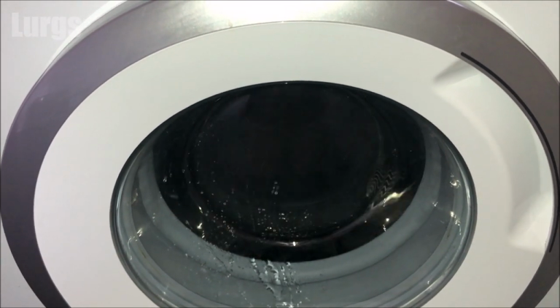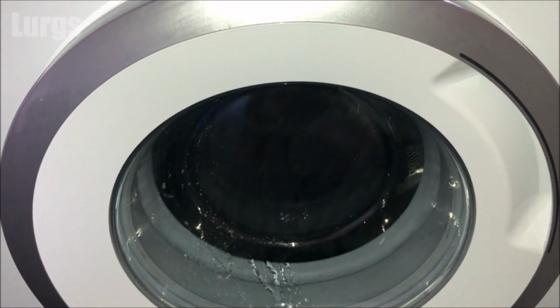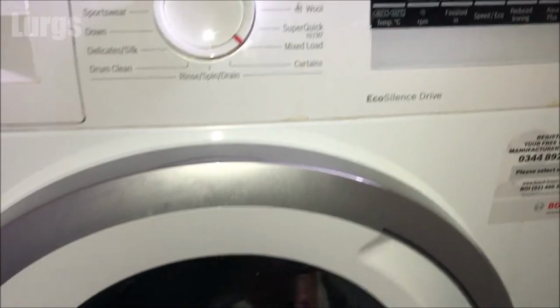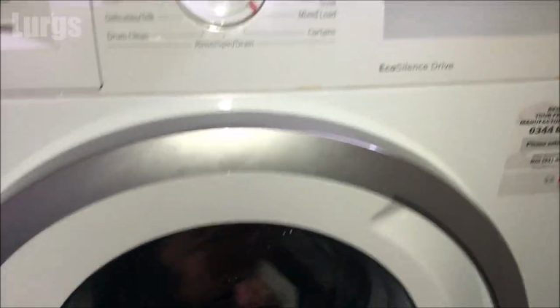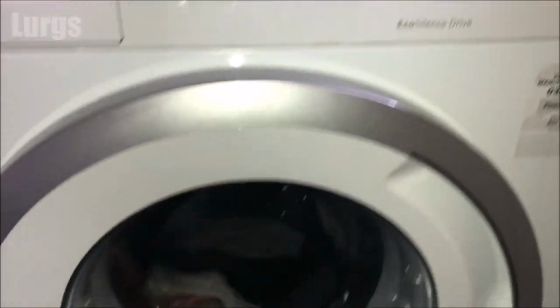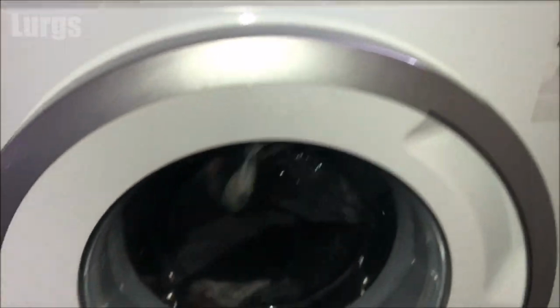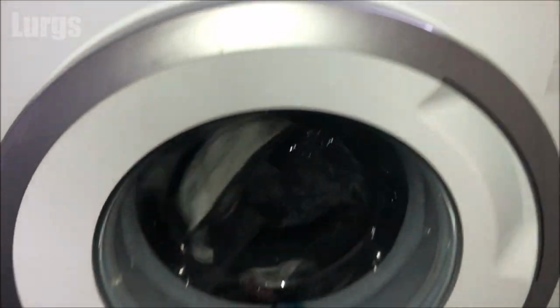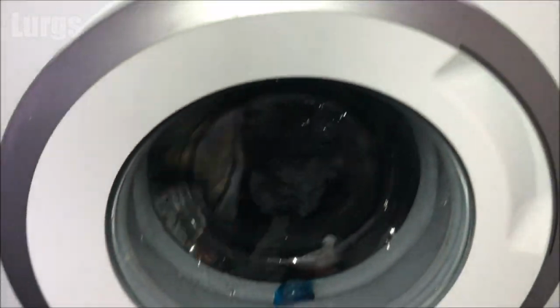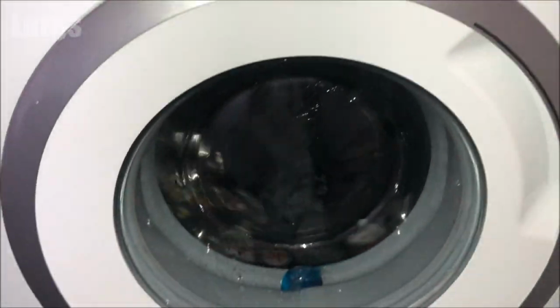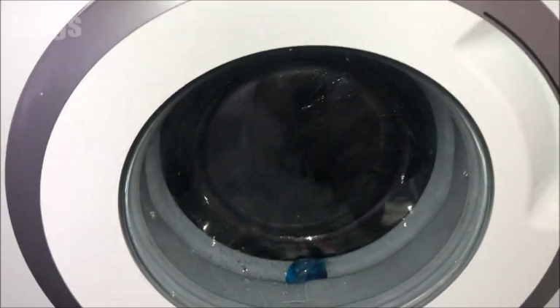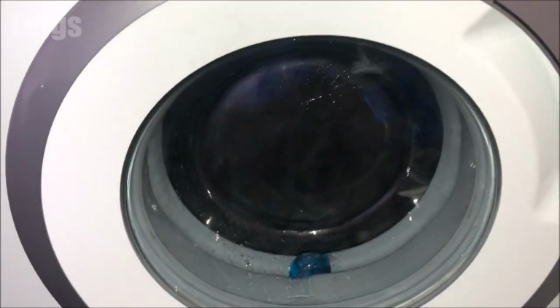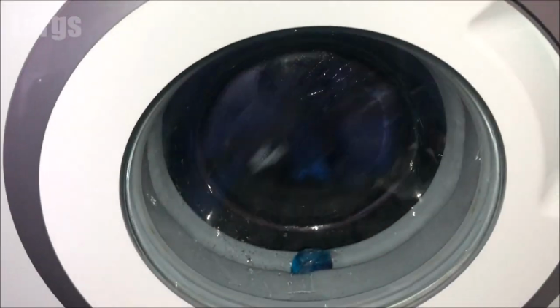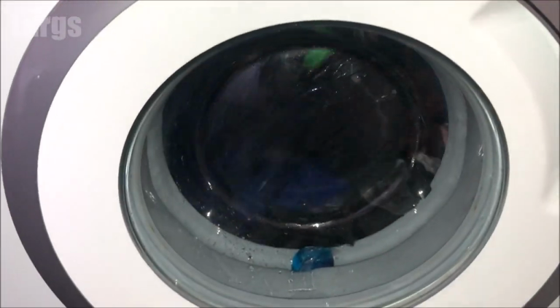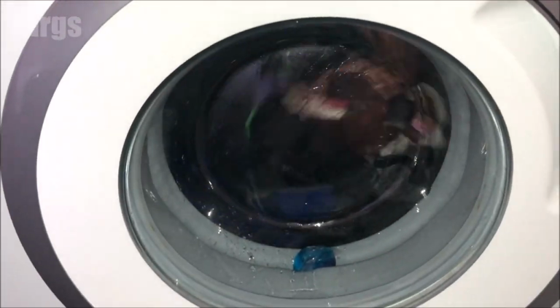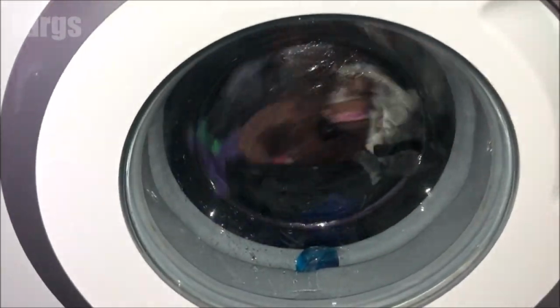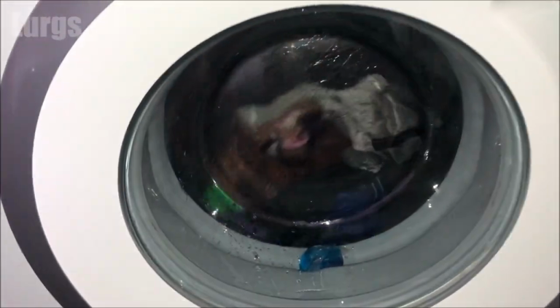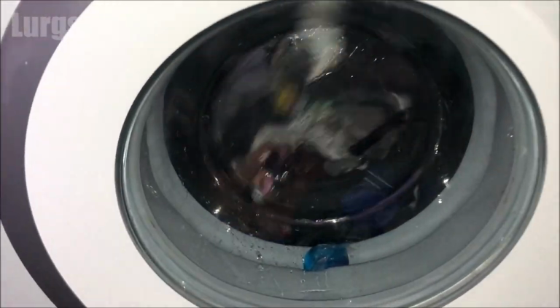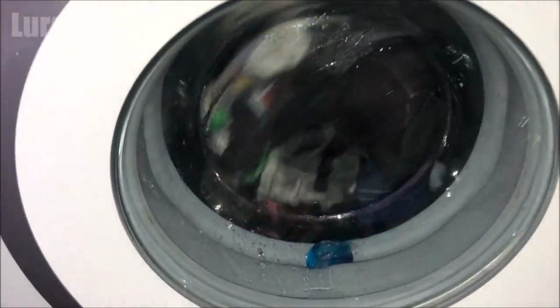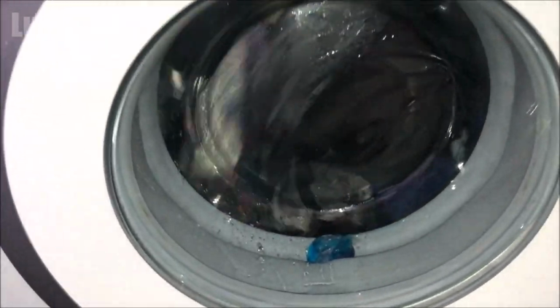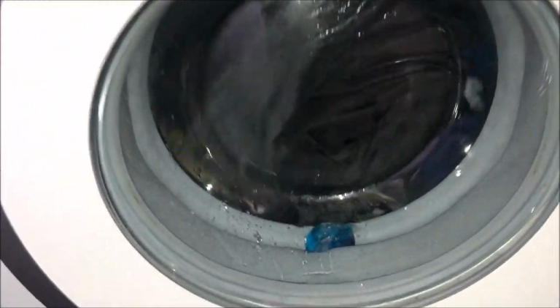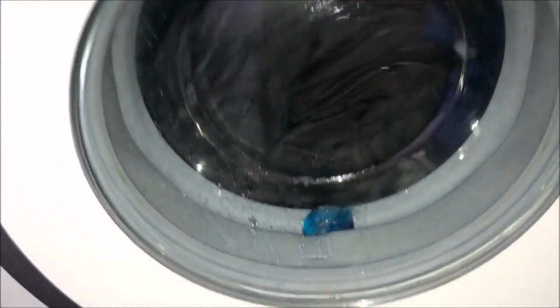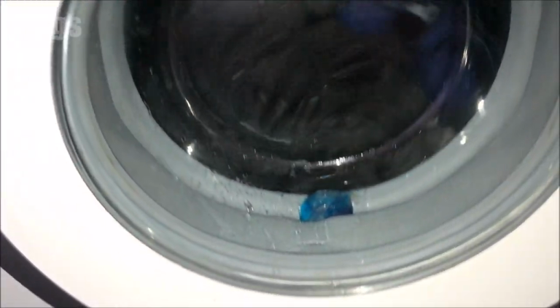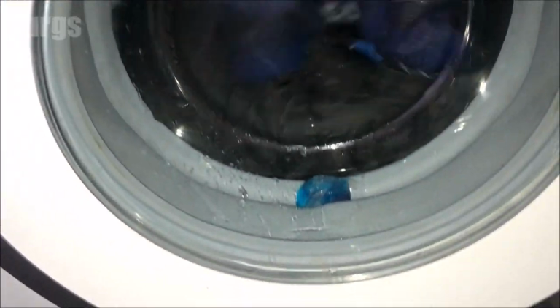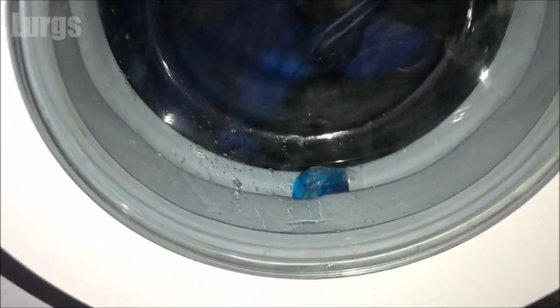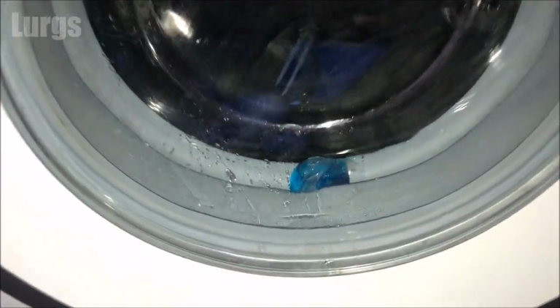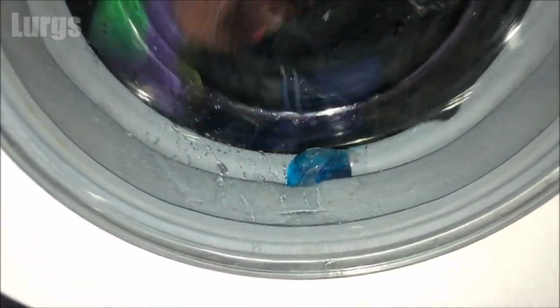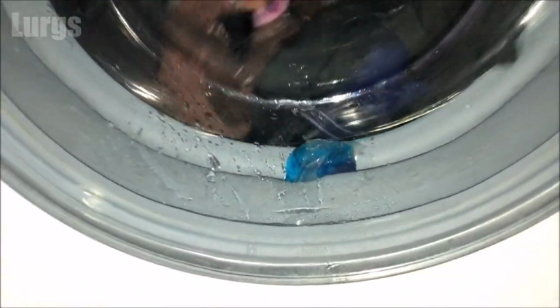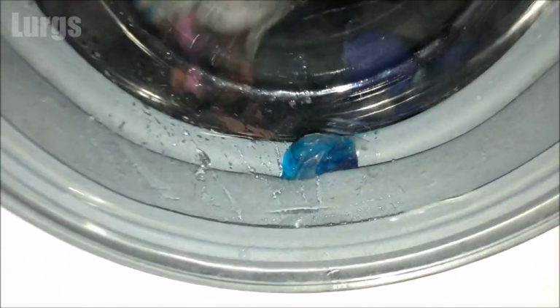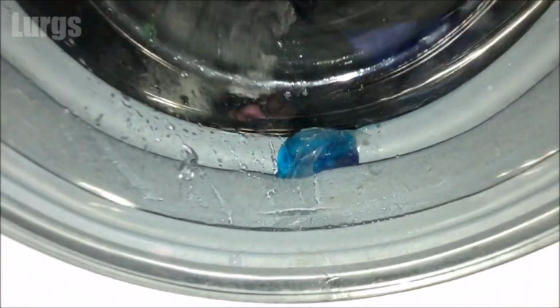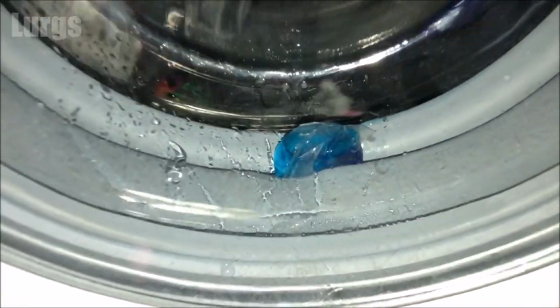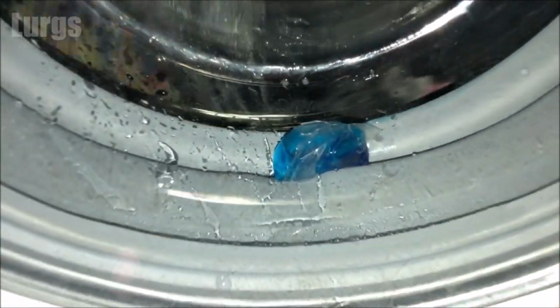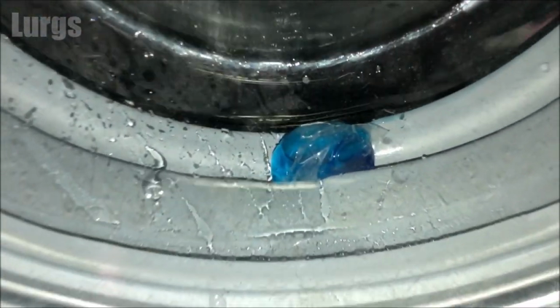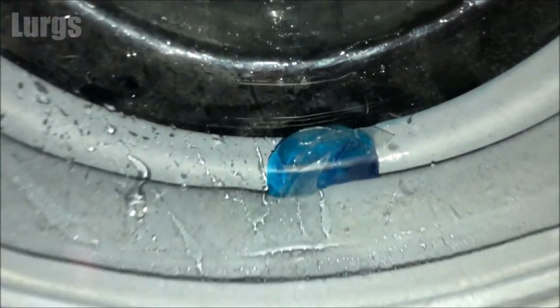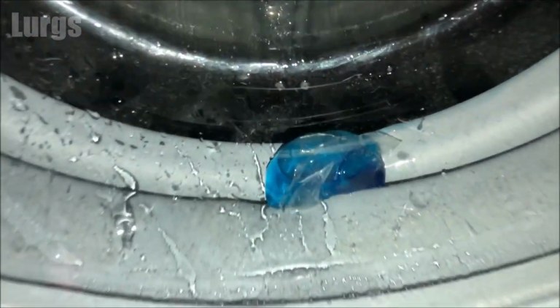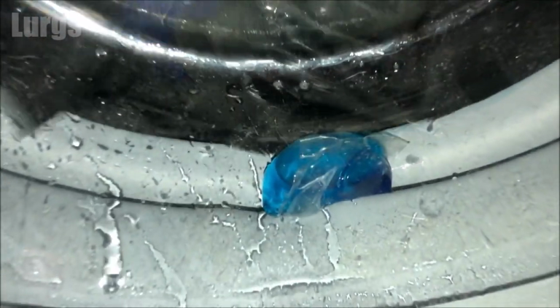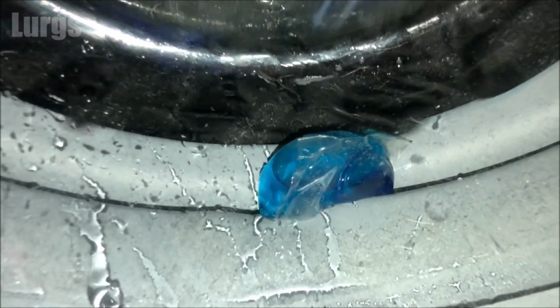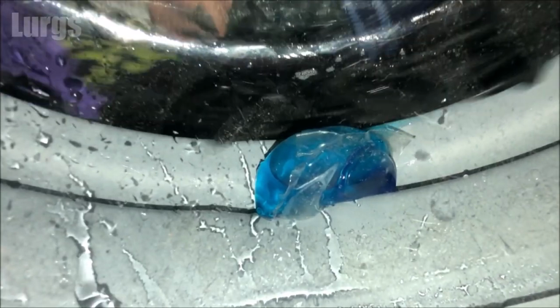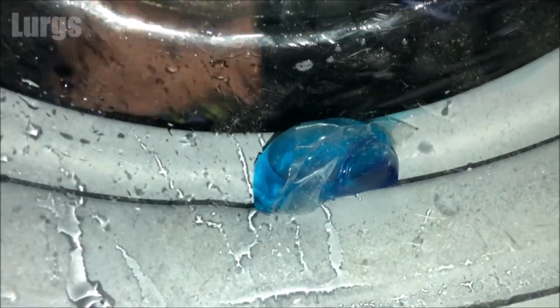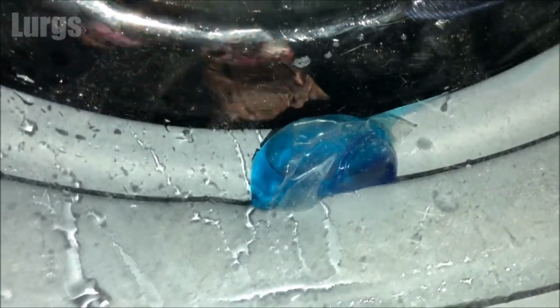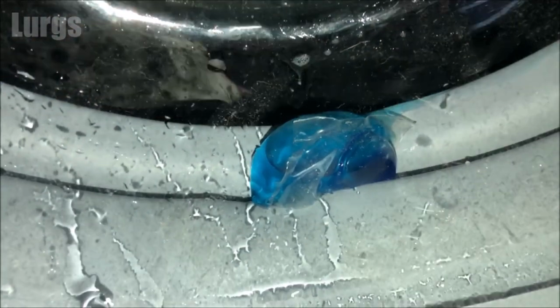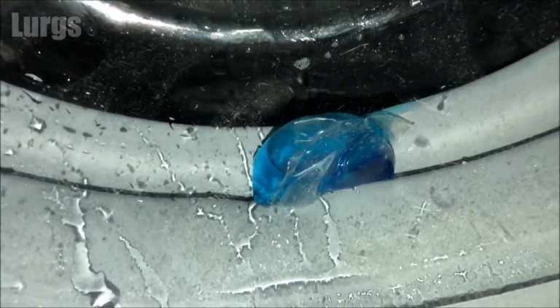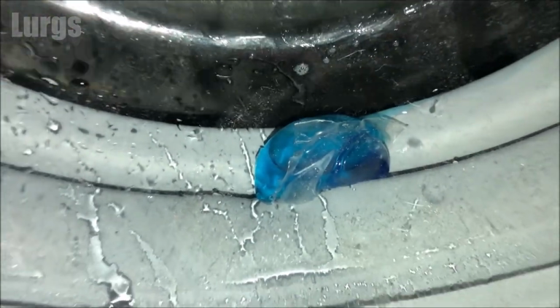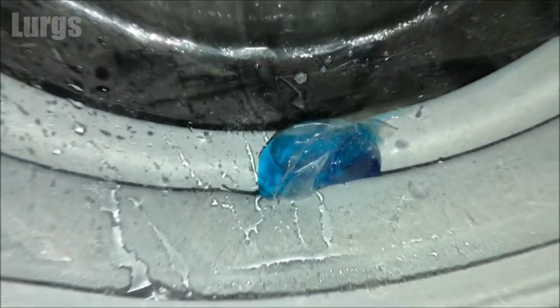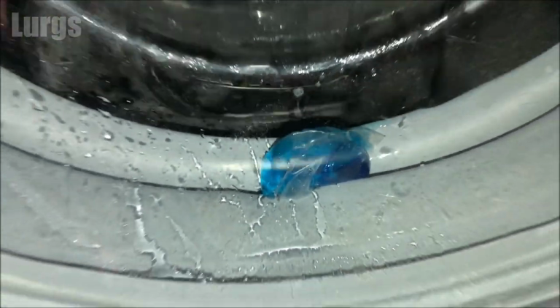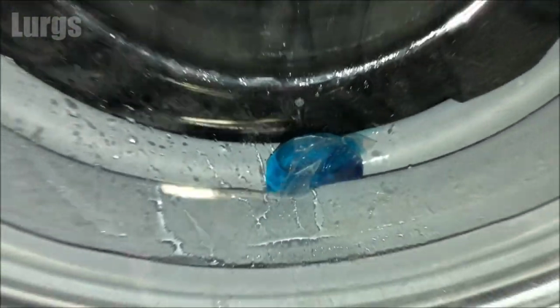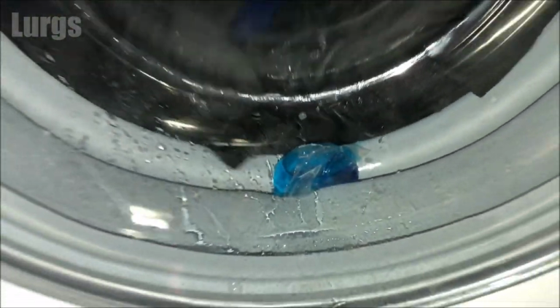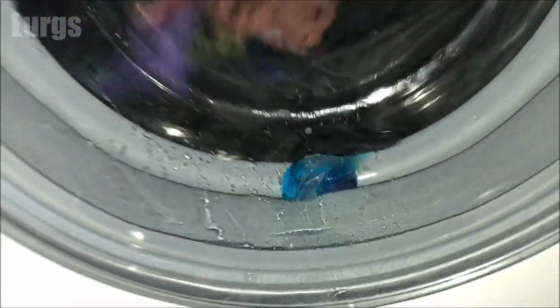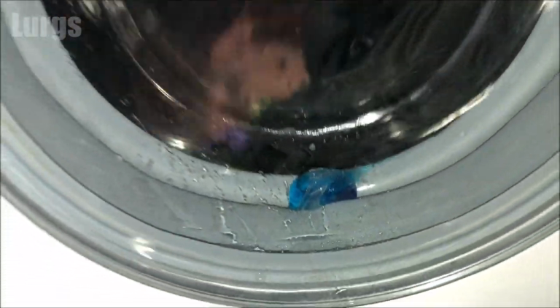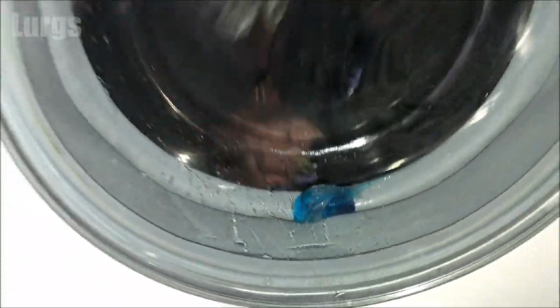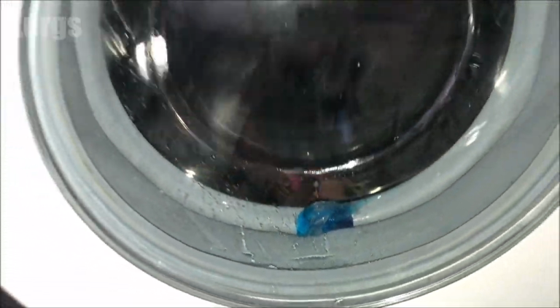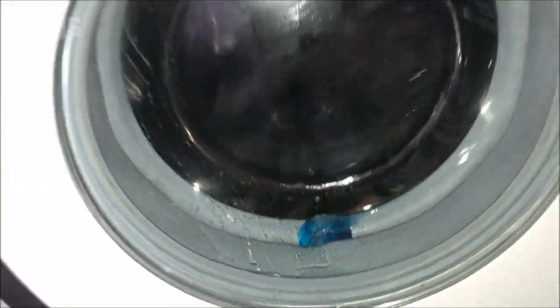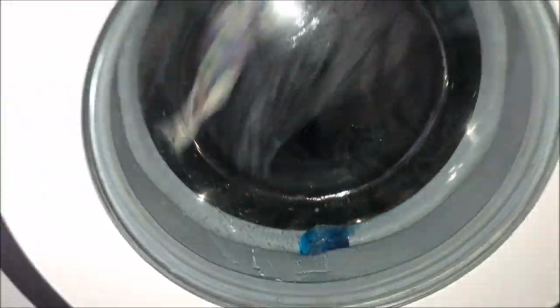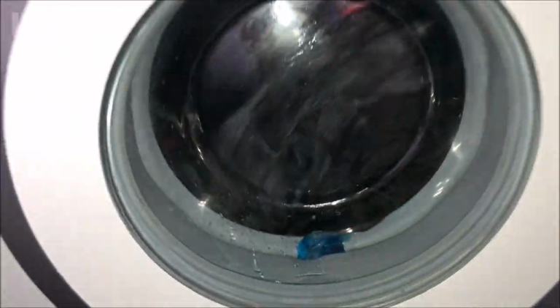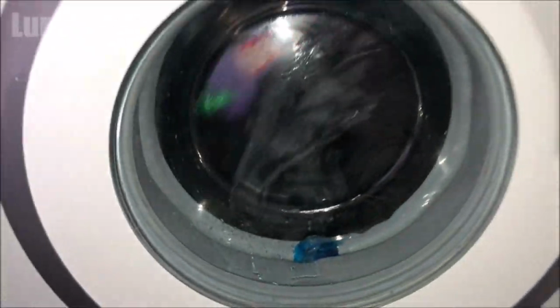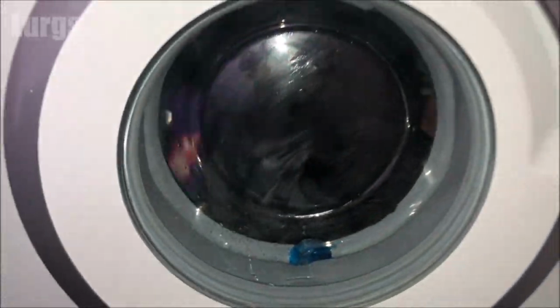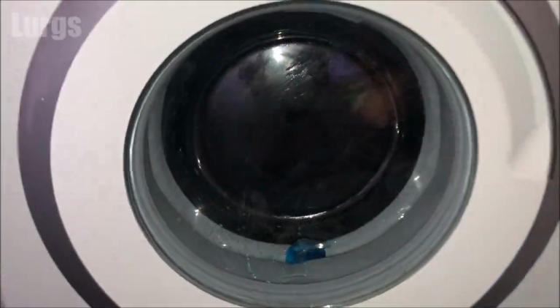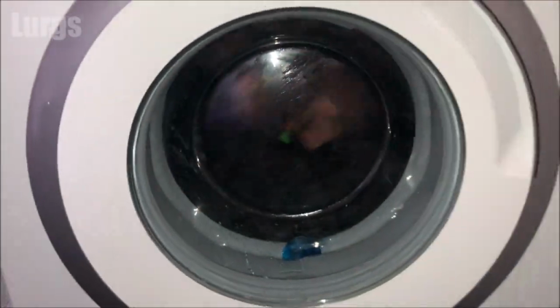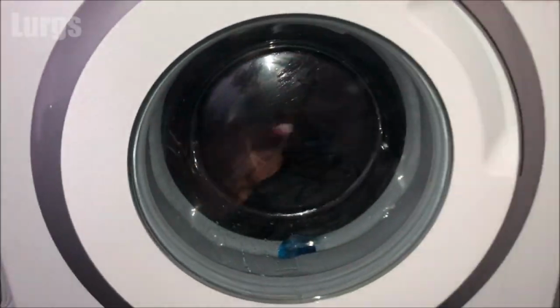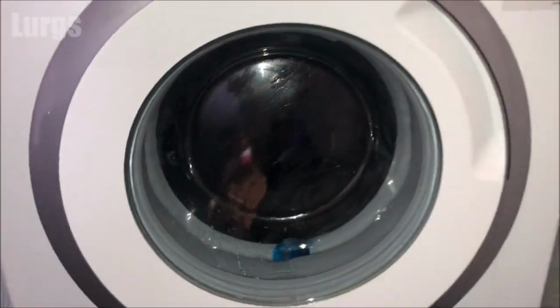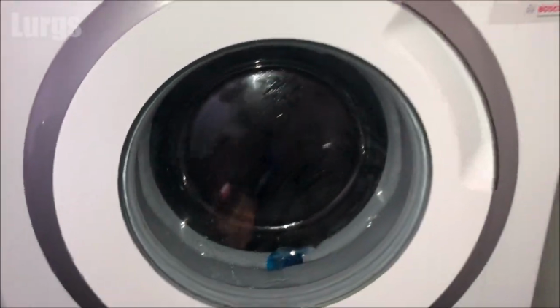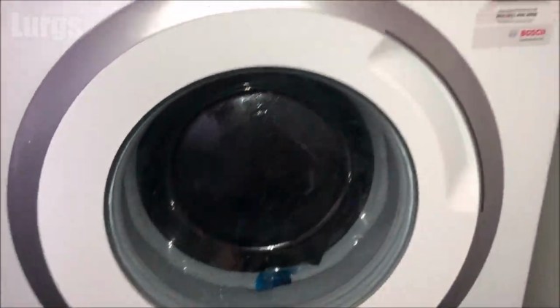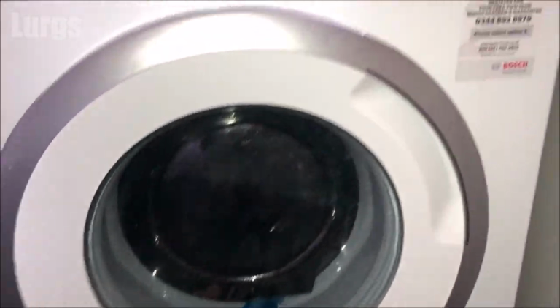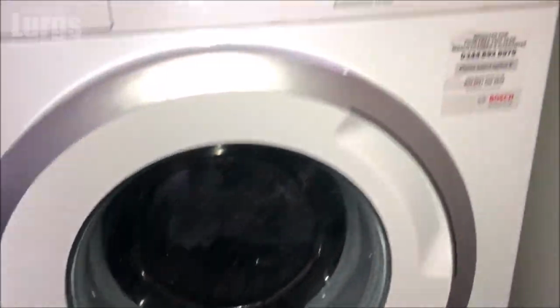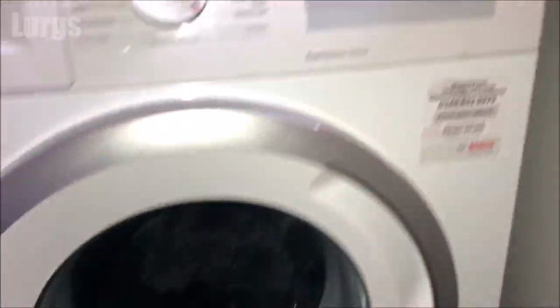You can see here the pod's got caught in the drum, so I need to pause the washing machine. You do that by pressing the start/reload button.